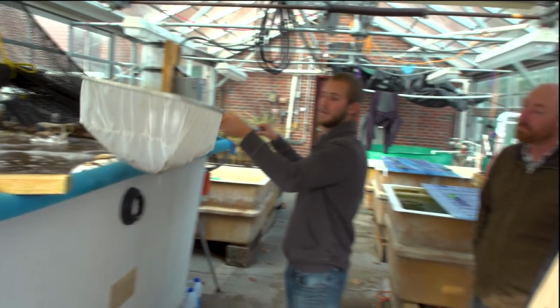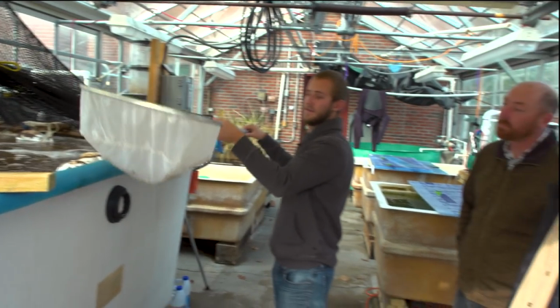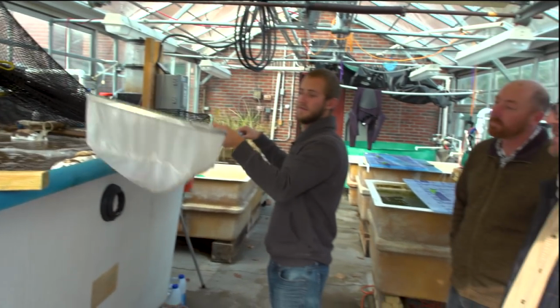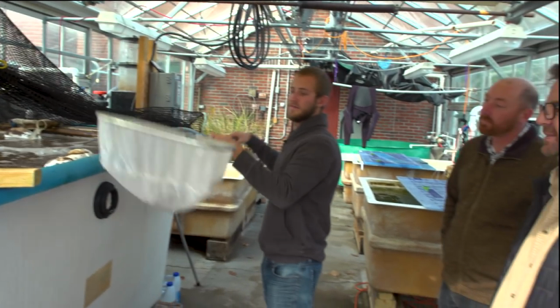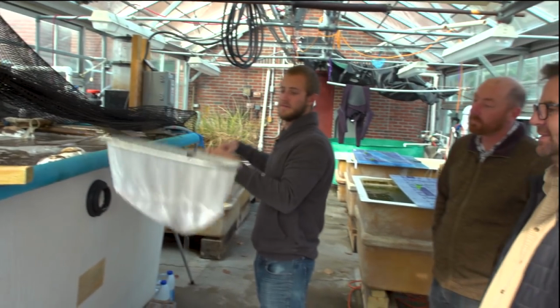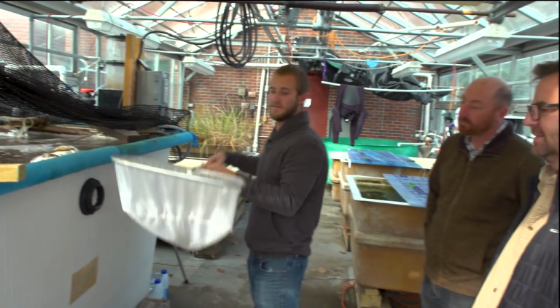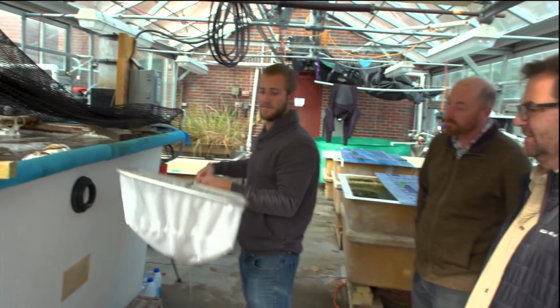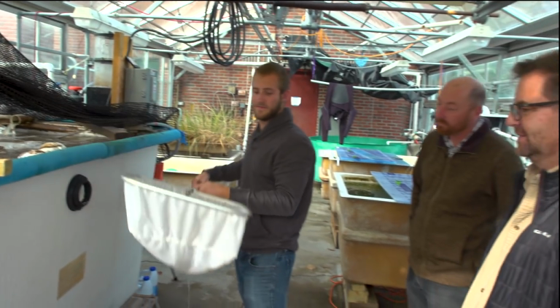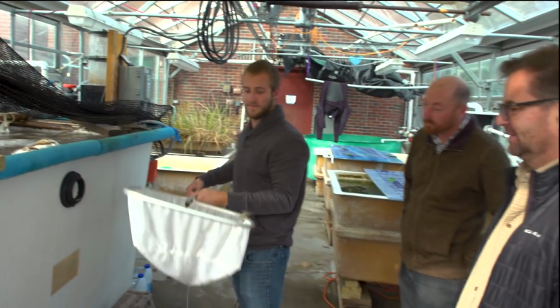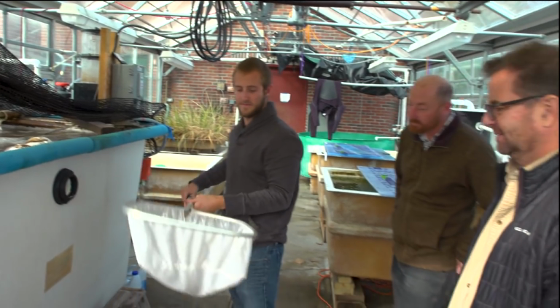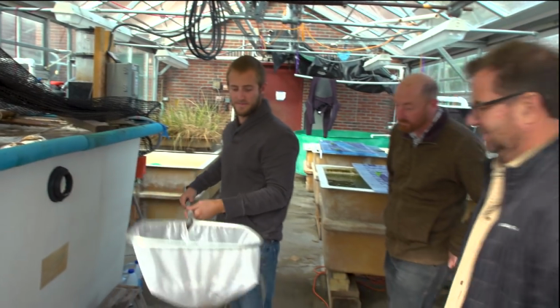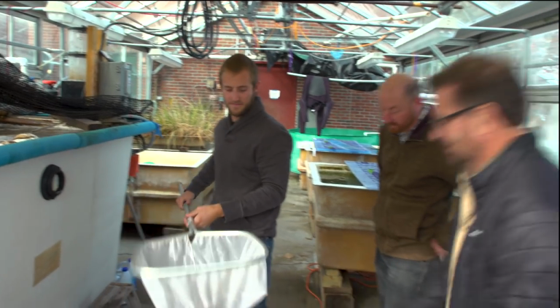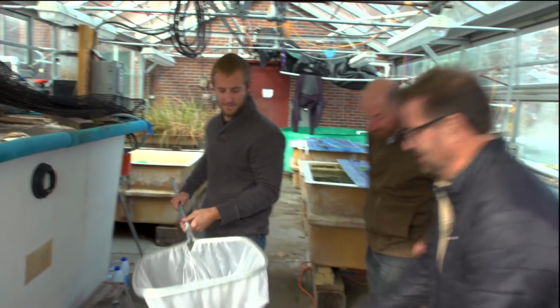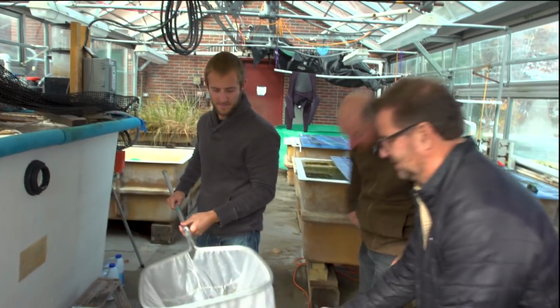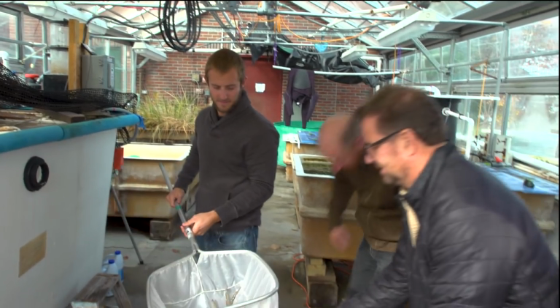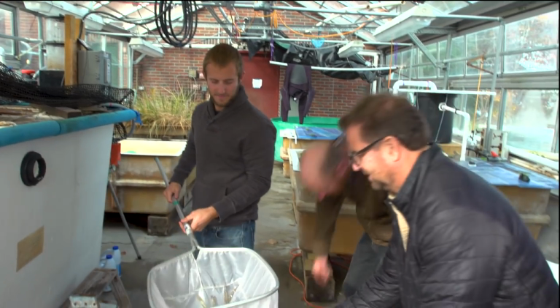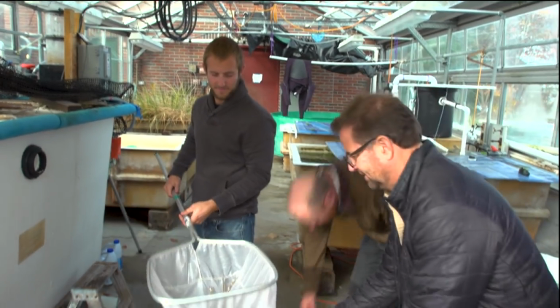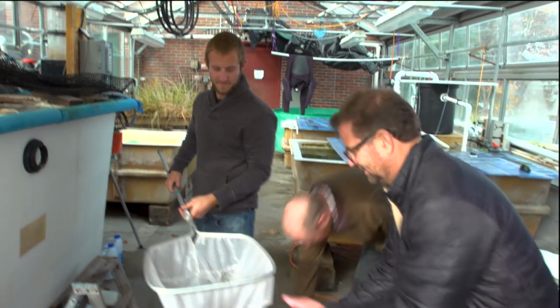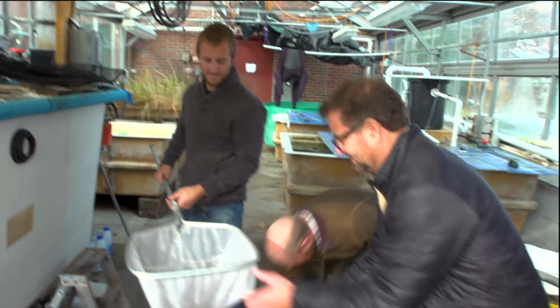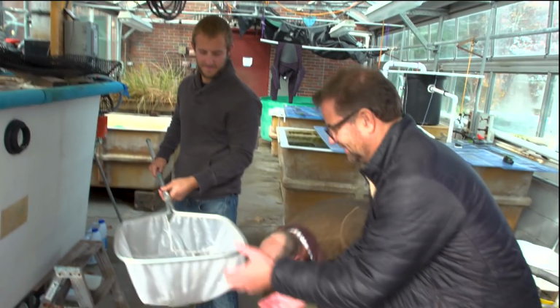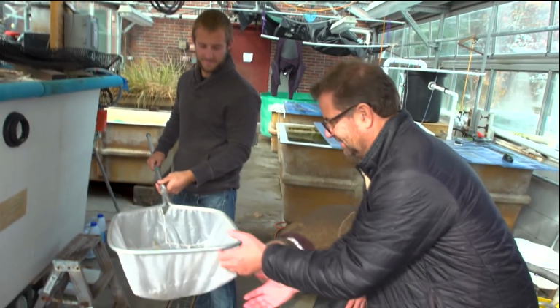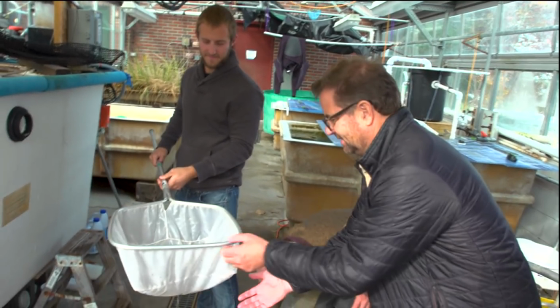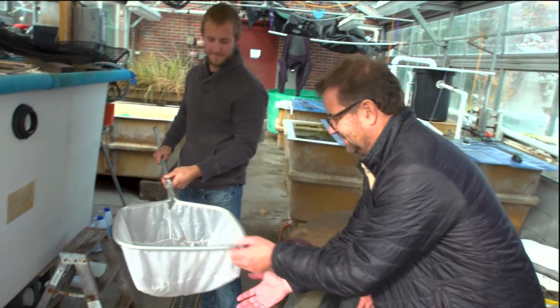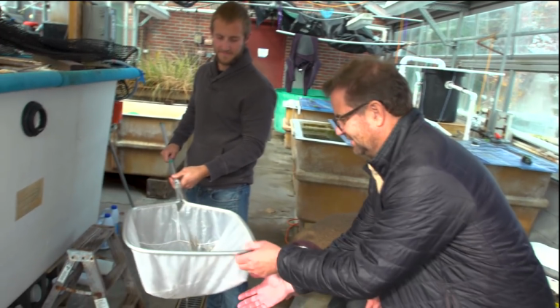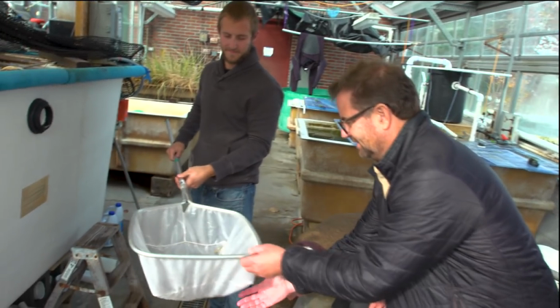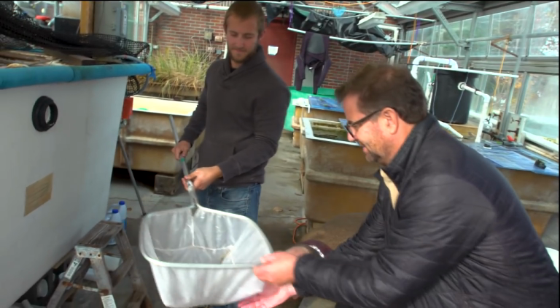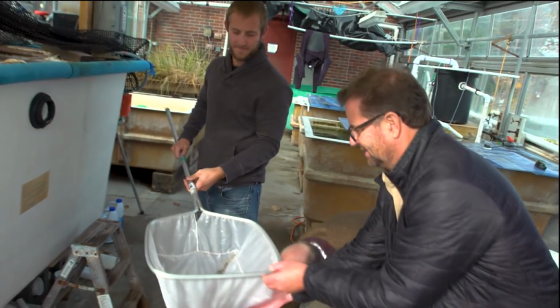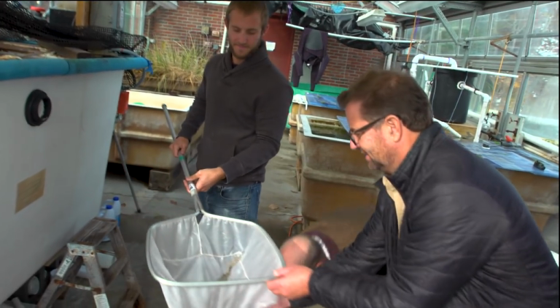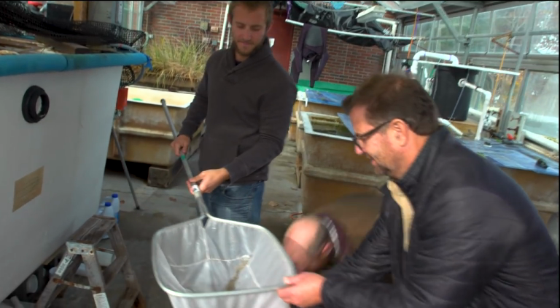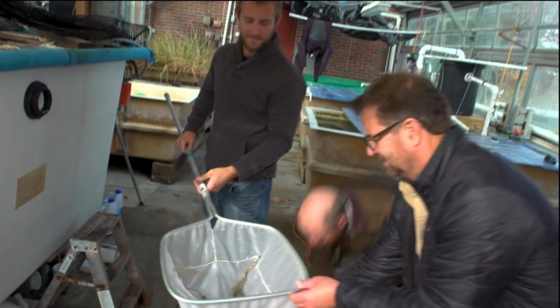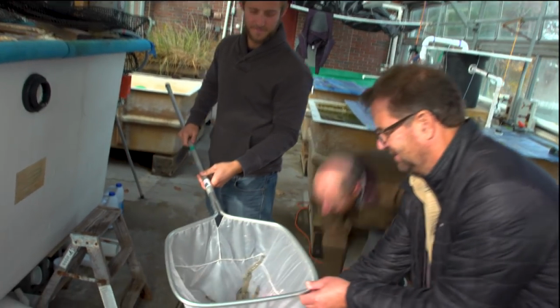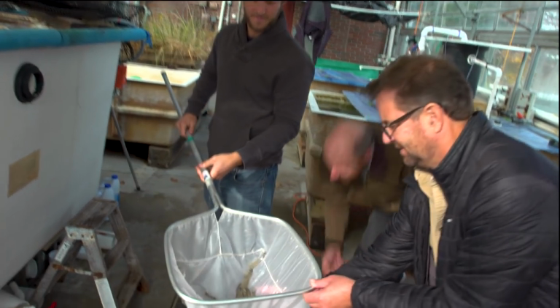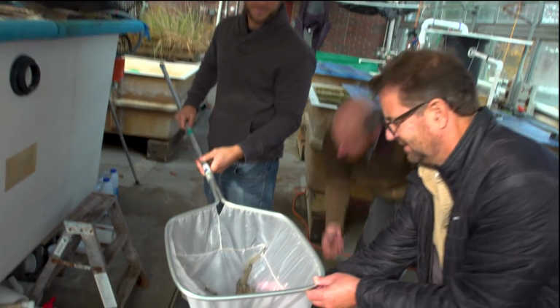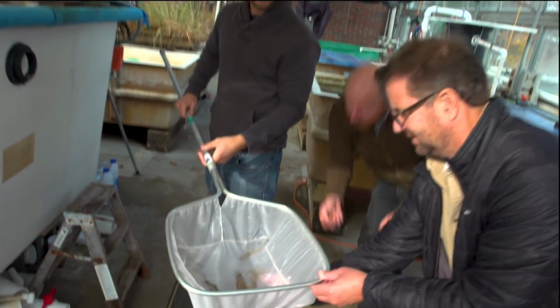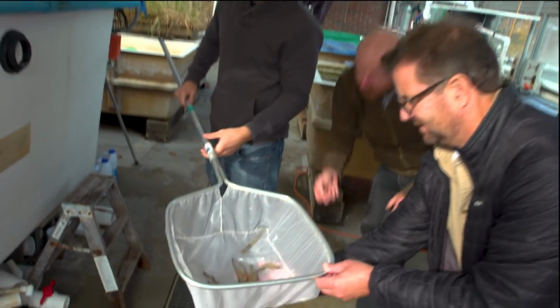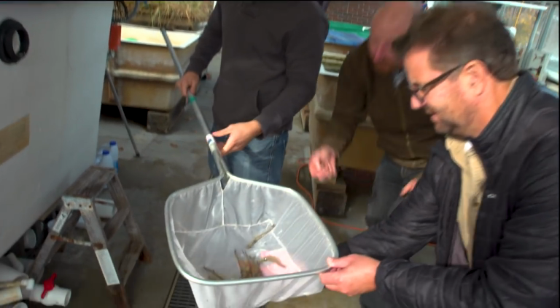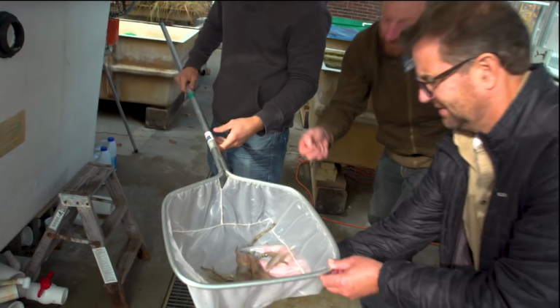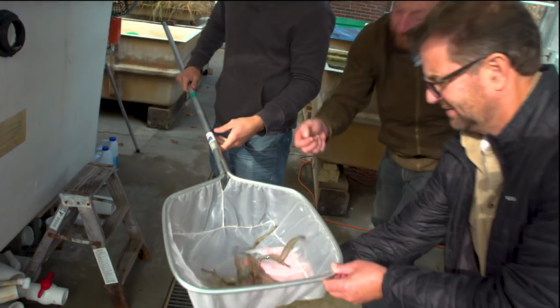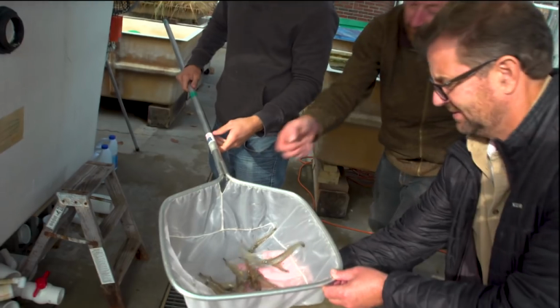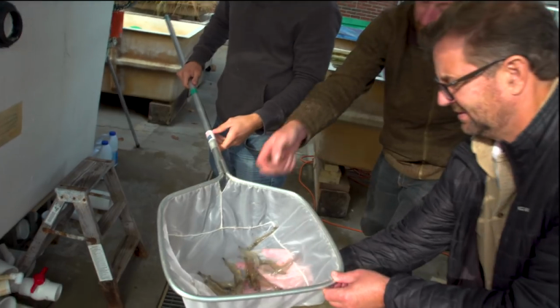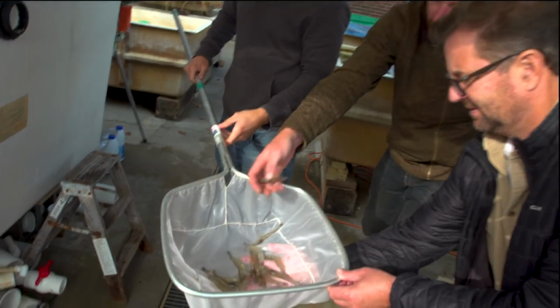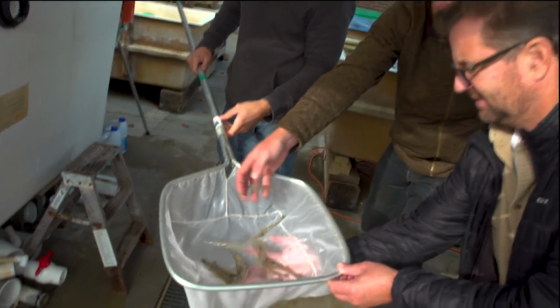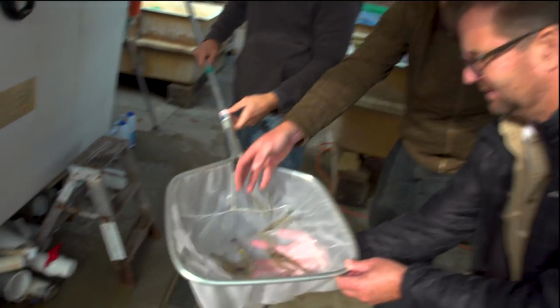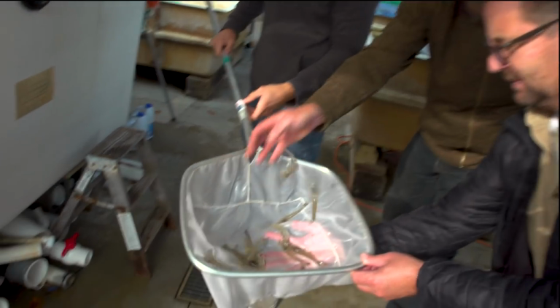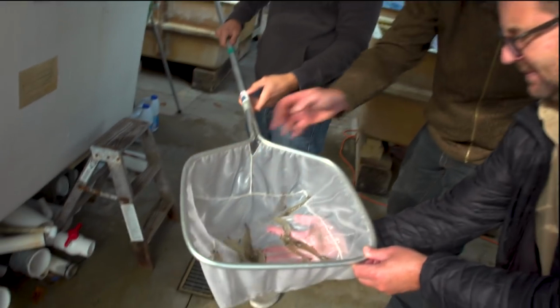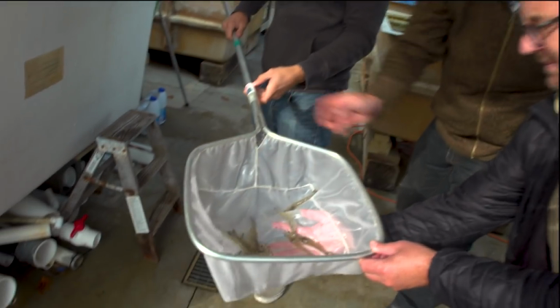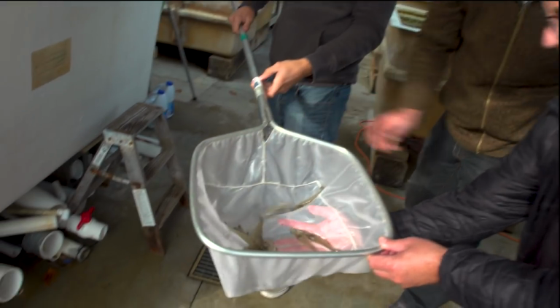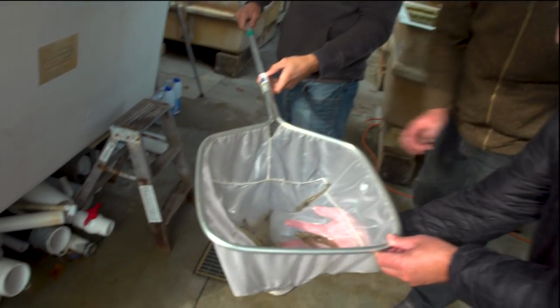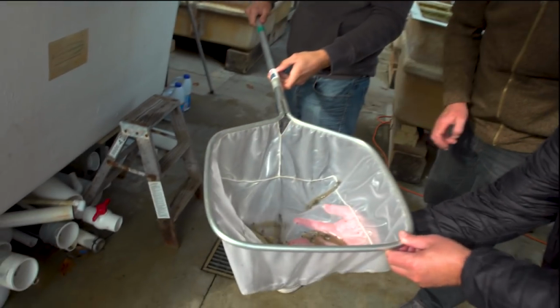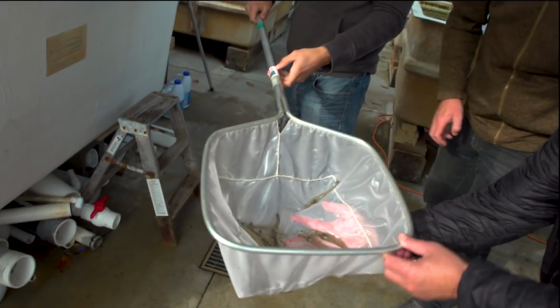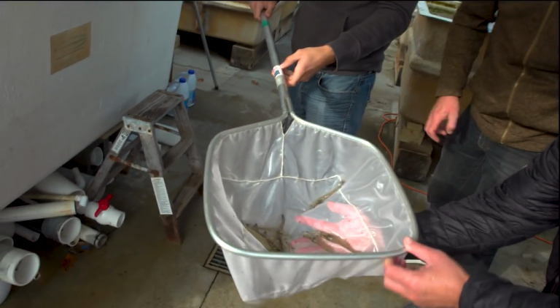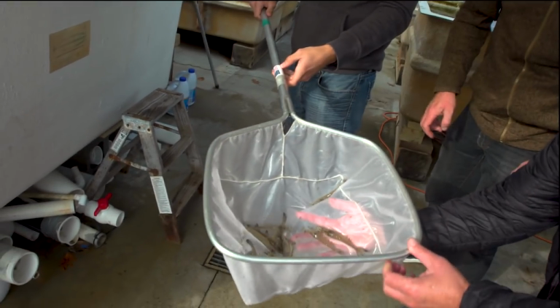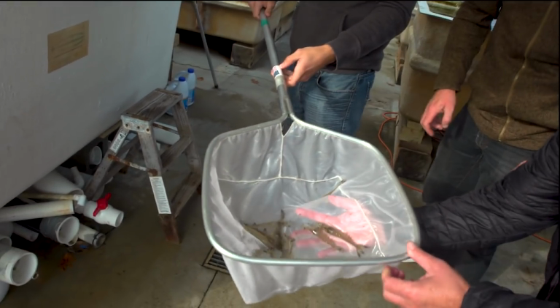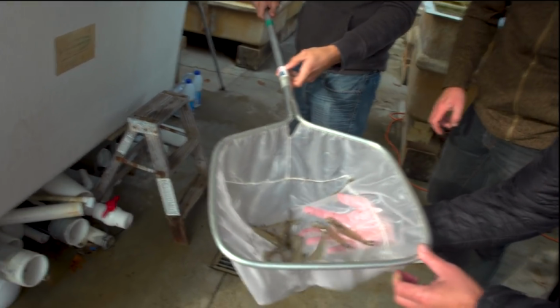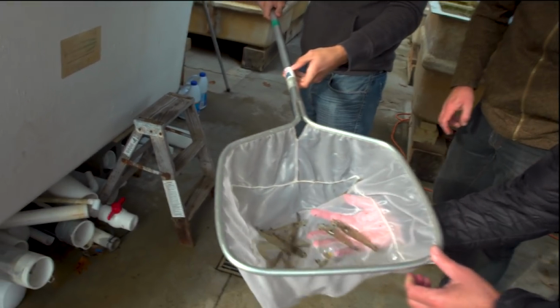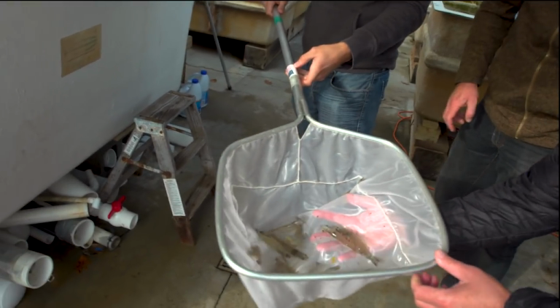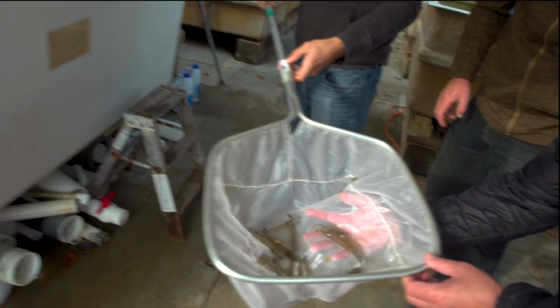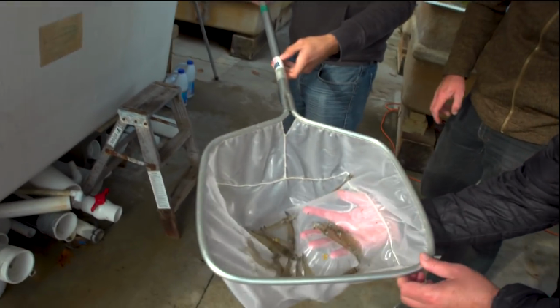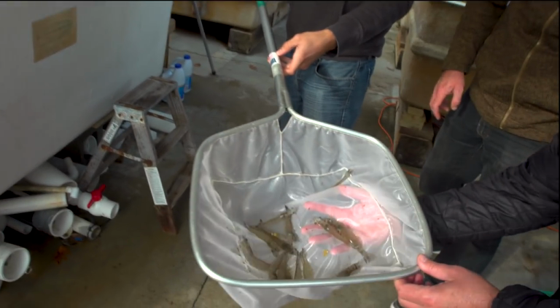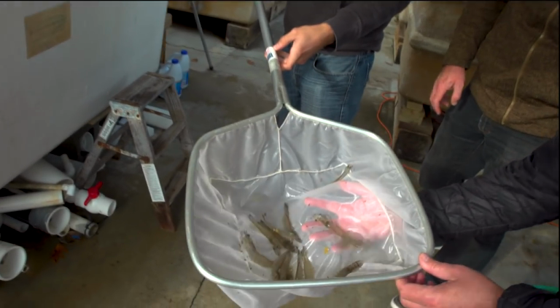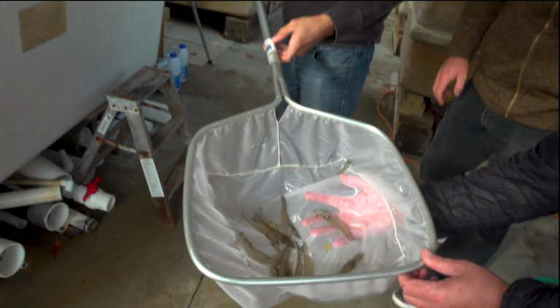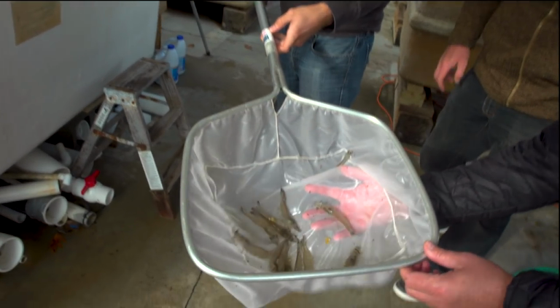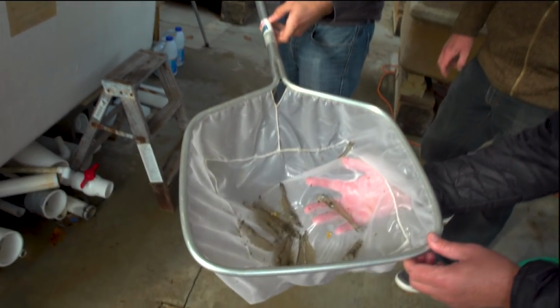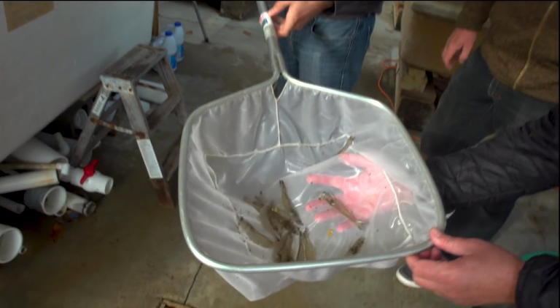The northern shrimp here — the season is closed right now. It's been closed for a couple years. Unfortunately the stocks are down so we can't take them anymore.